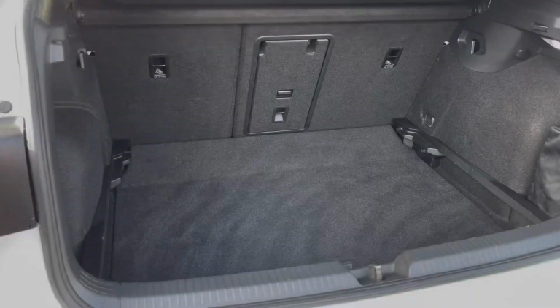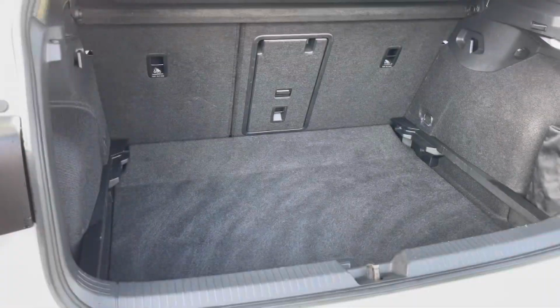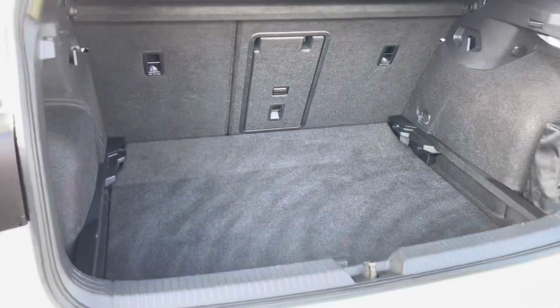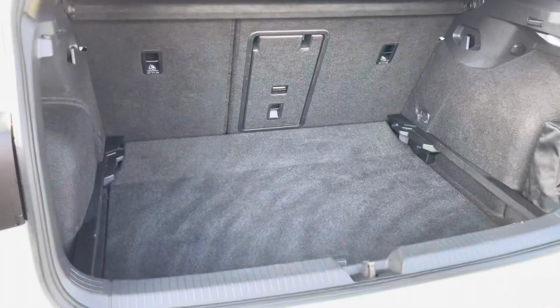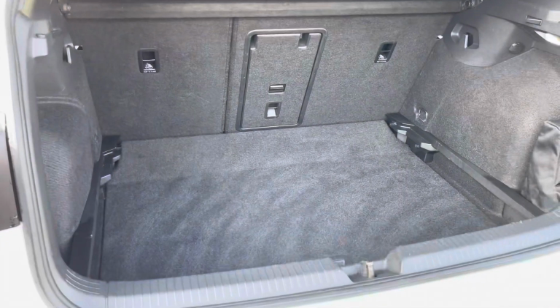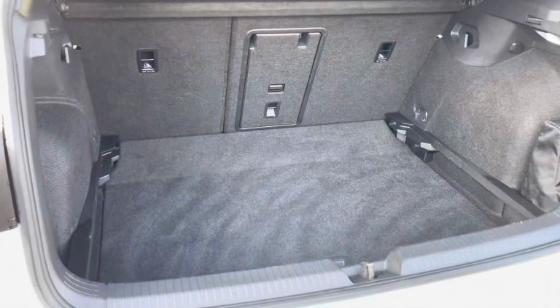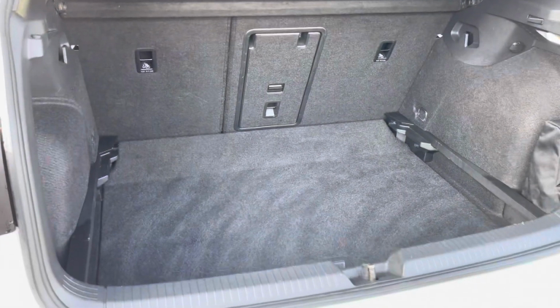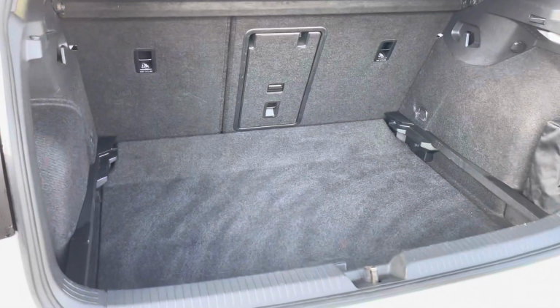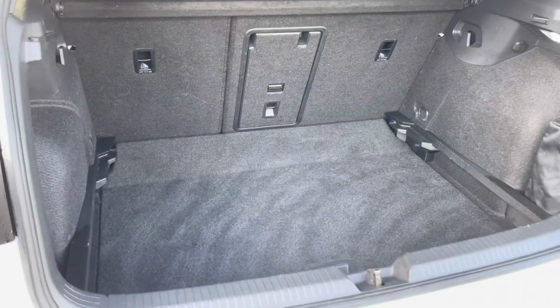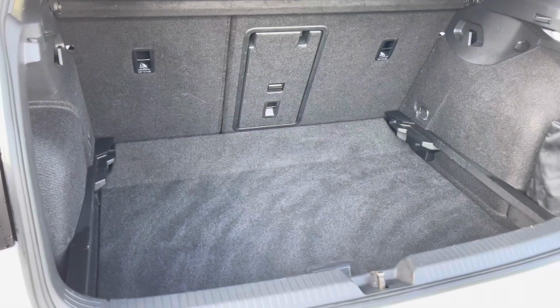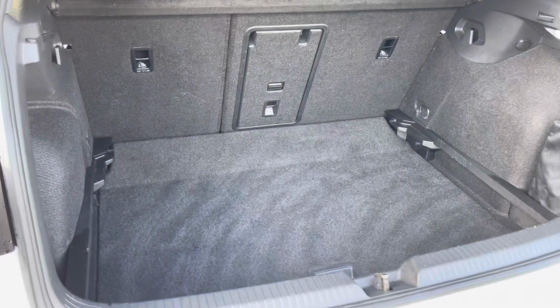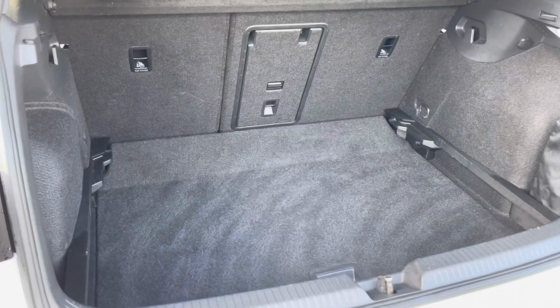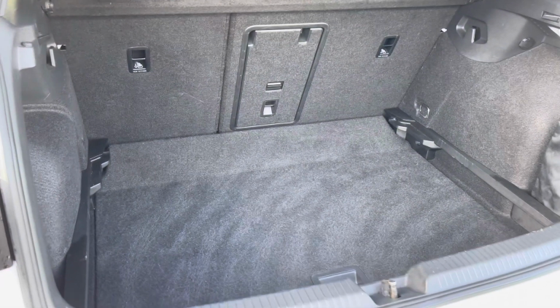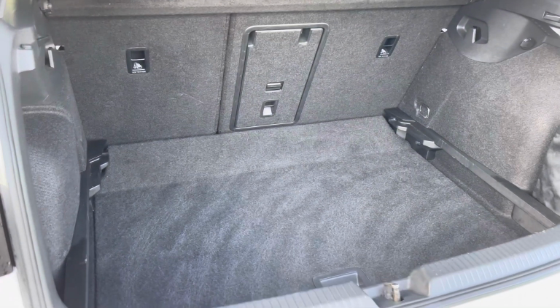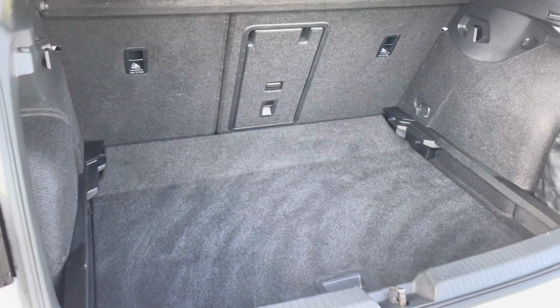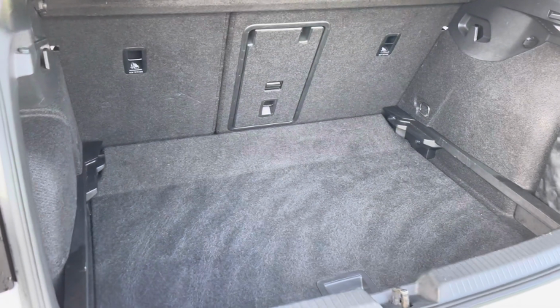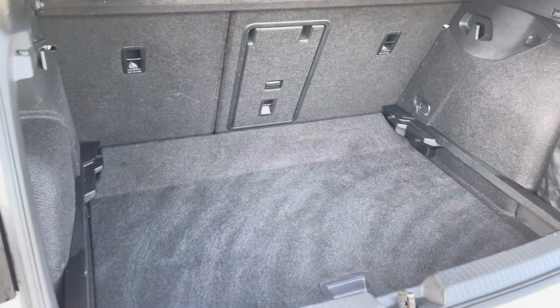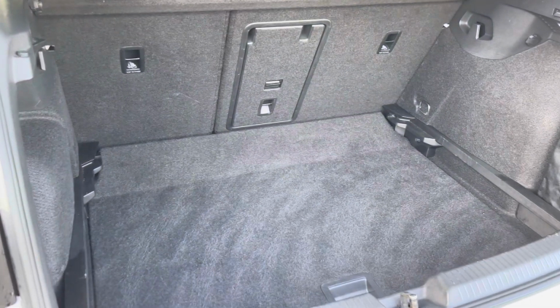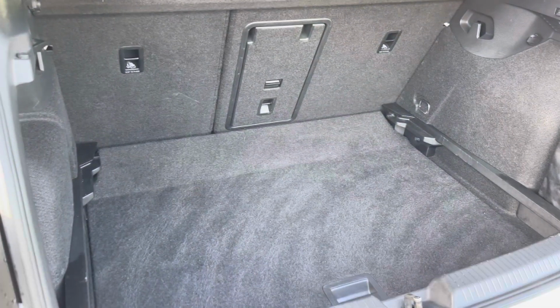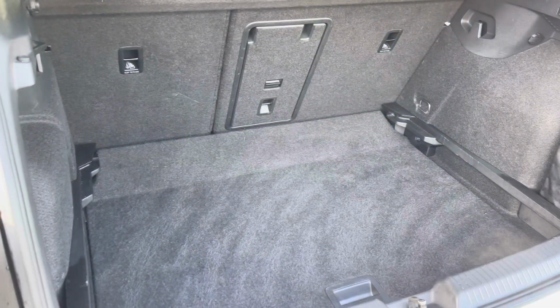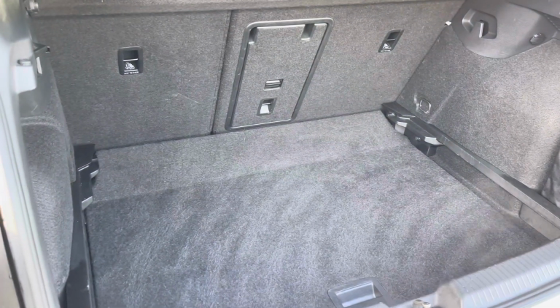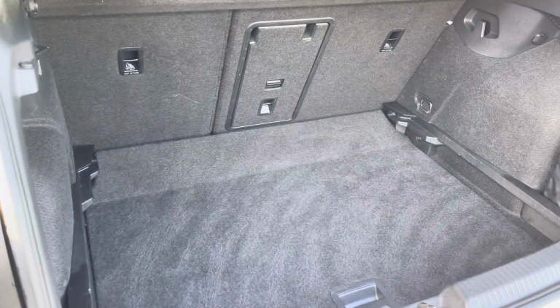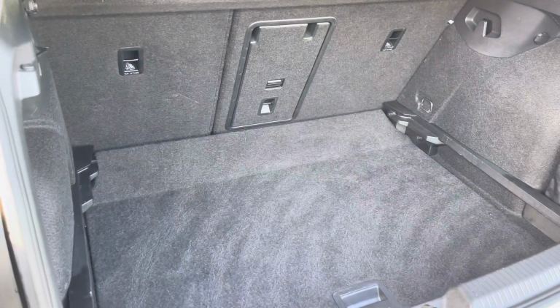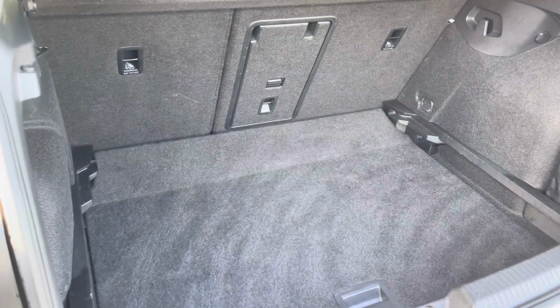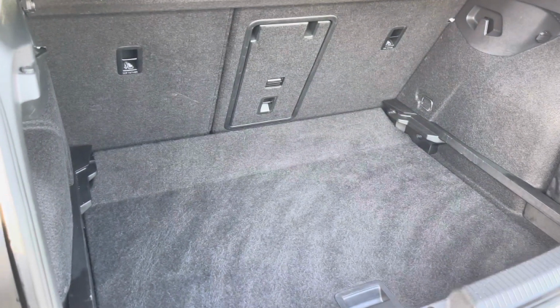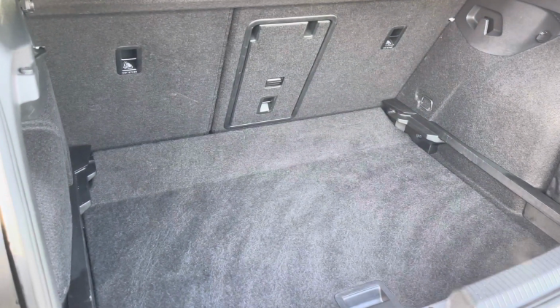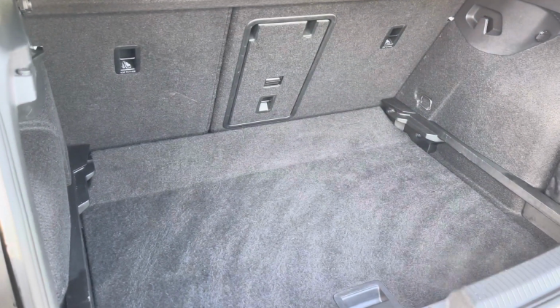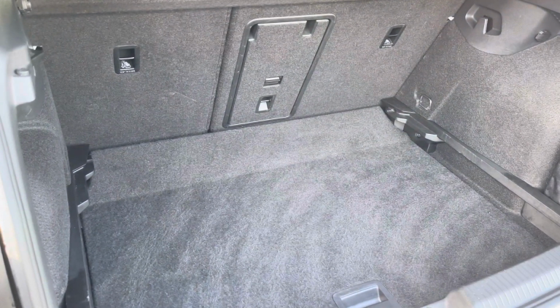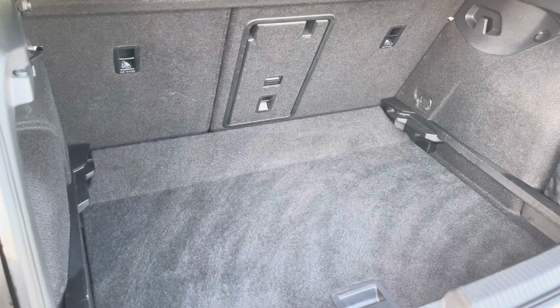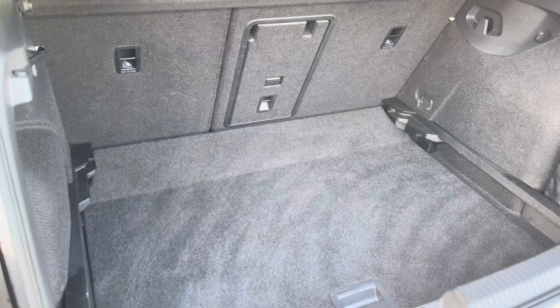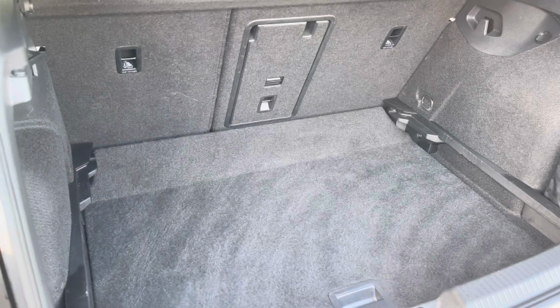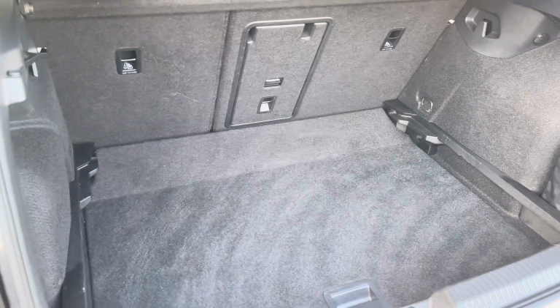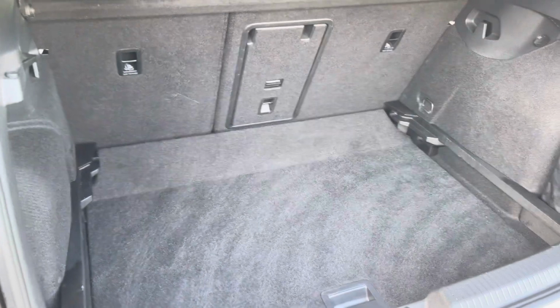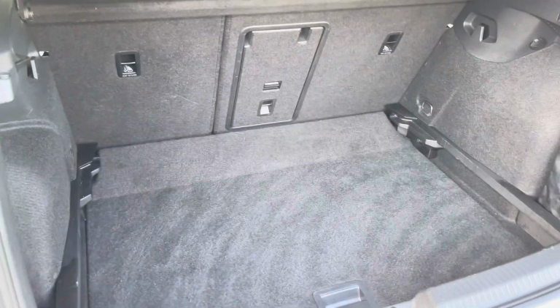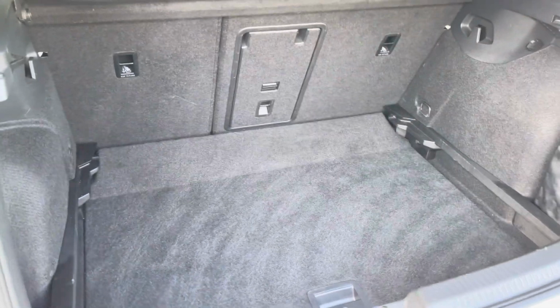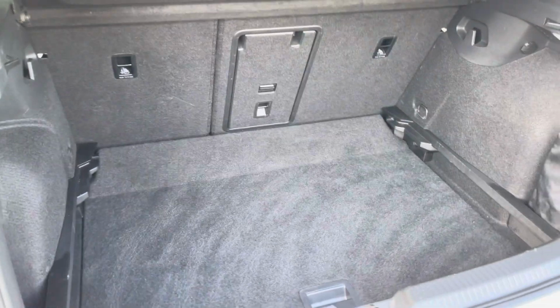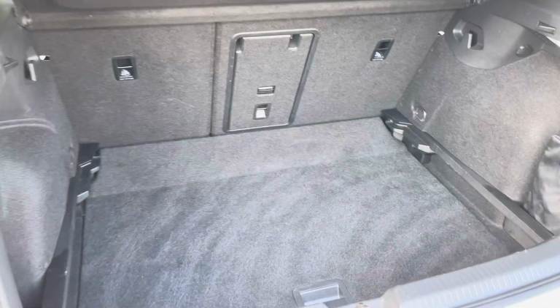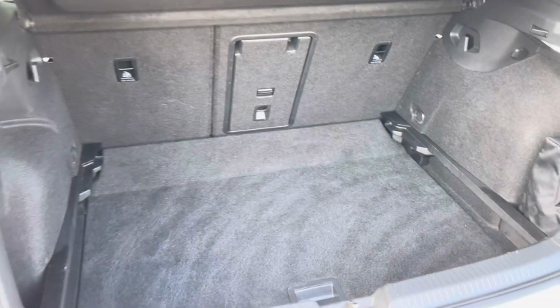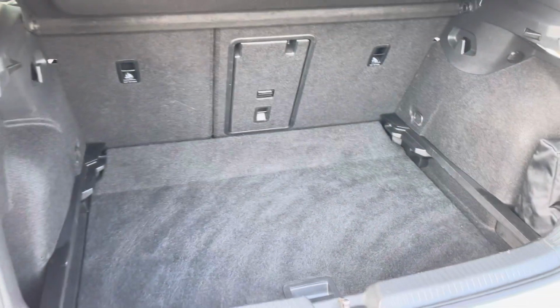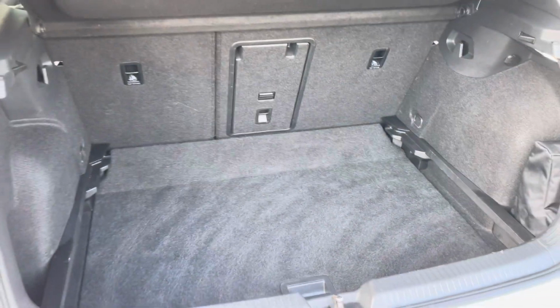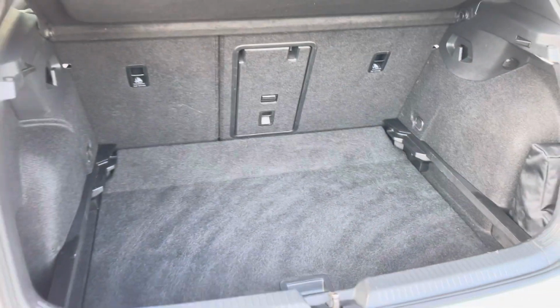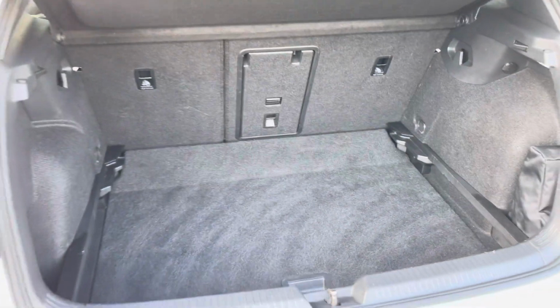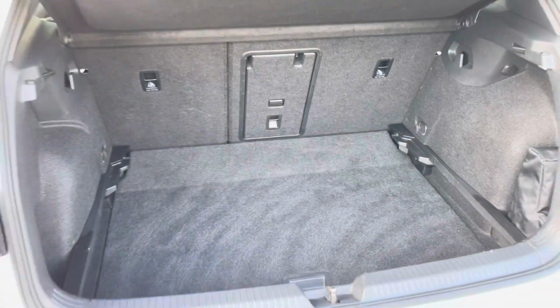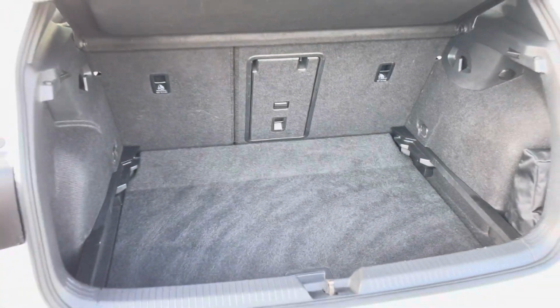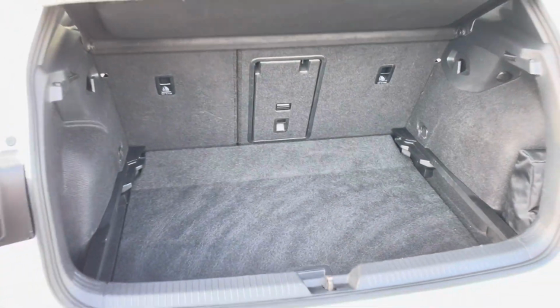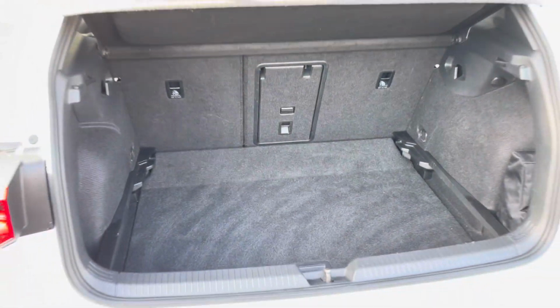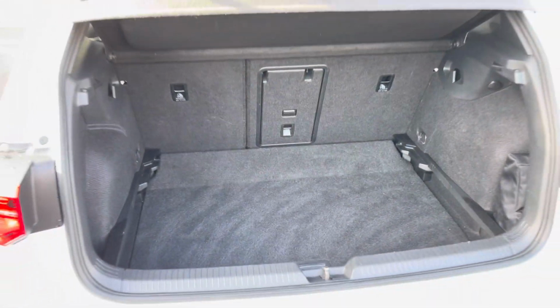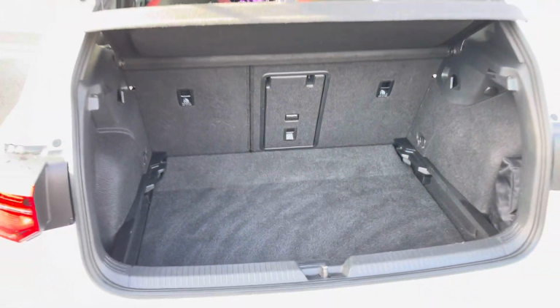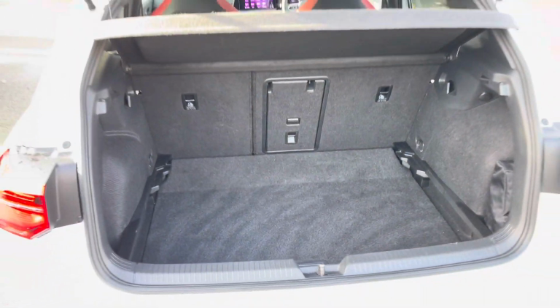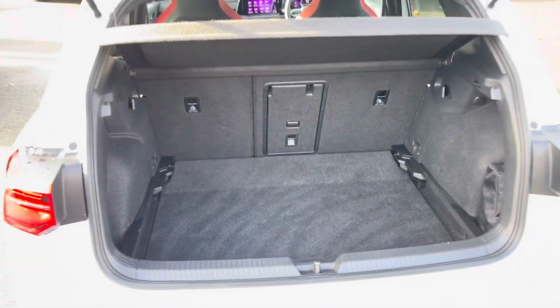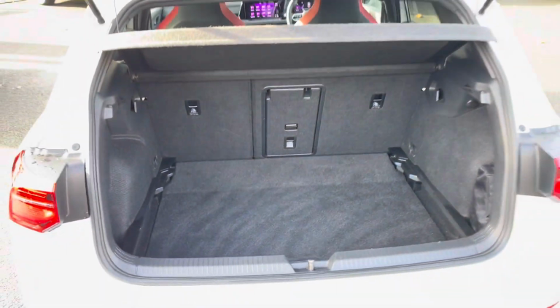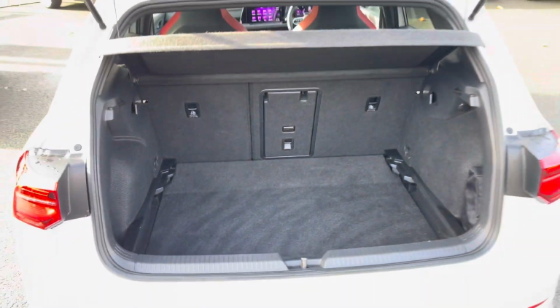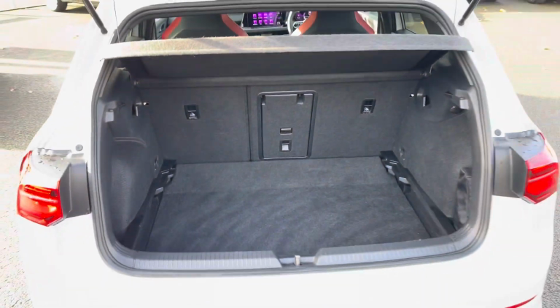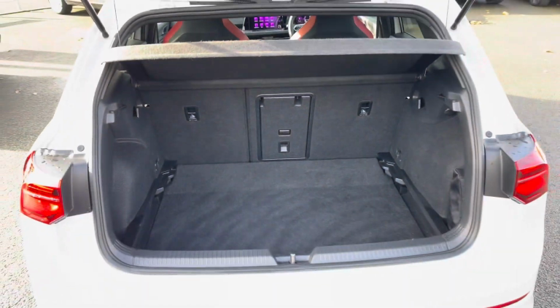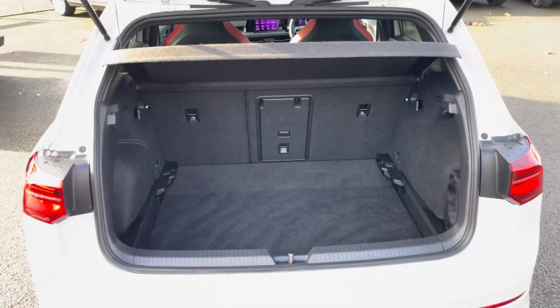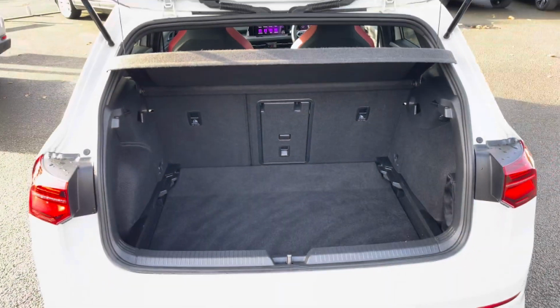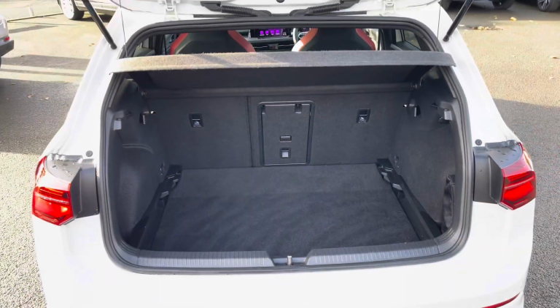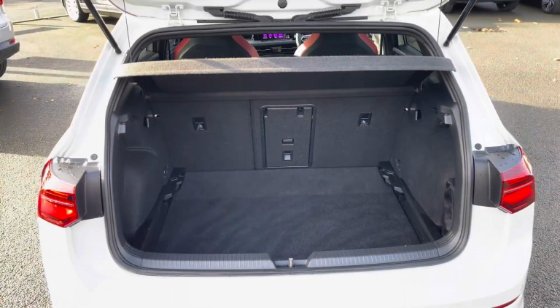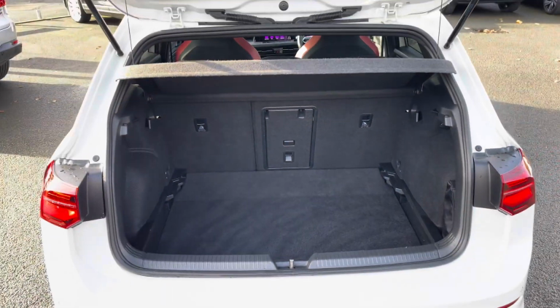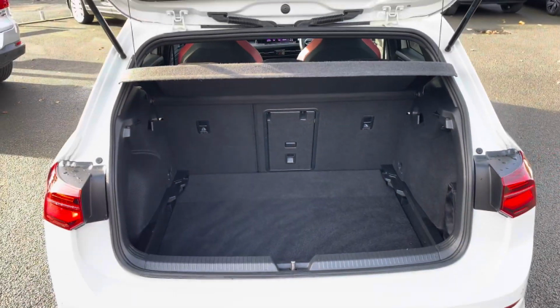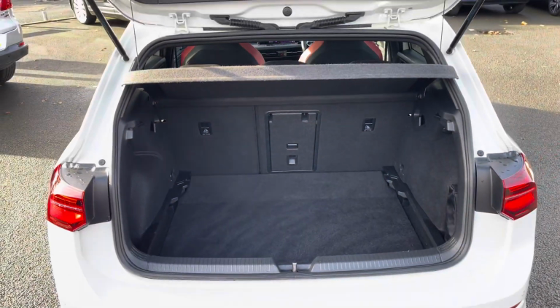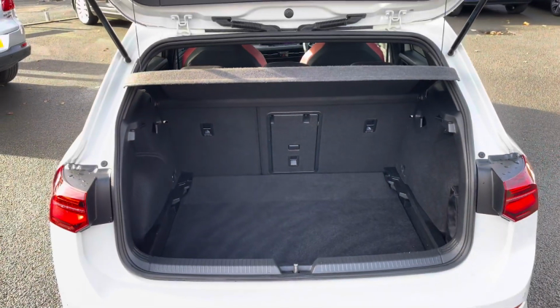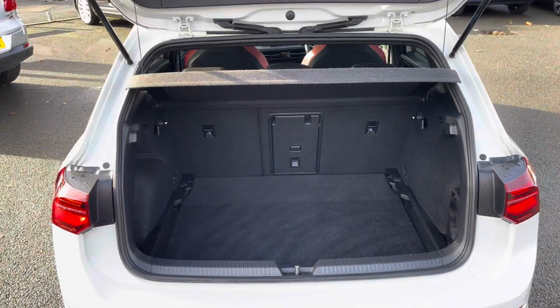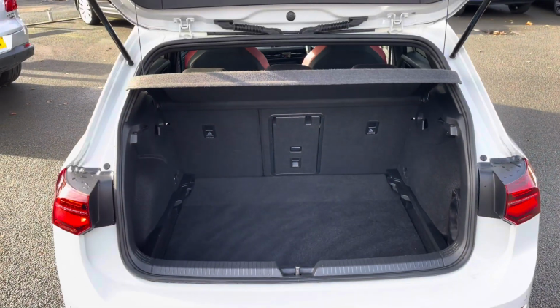The generous boot space is available with an adjustable boot floor, currently in its lowest setting, and split folding seats including a load-through hatch for any longer items.